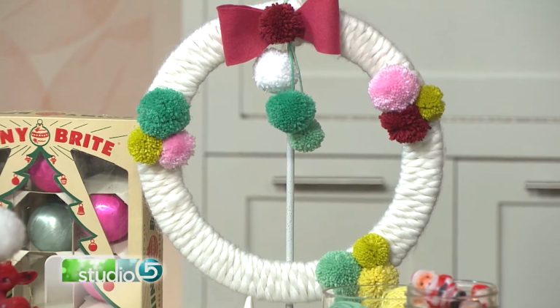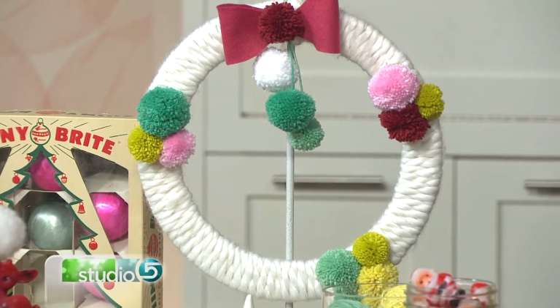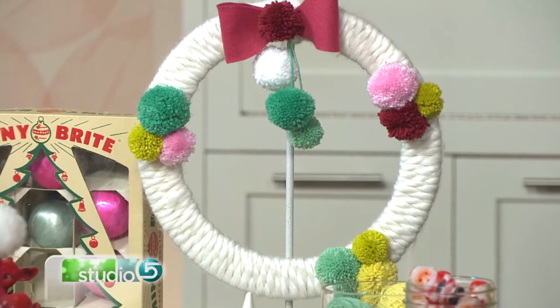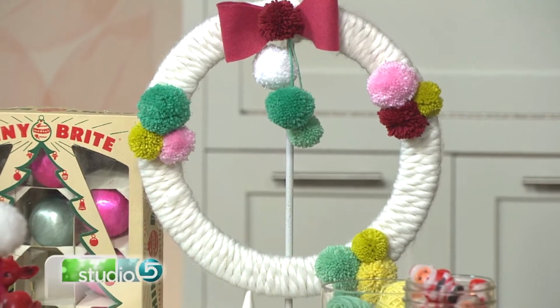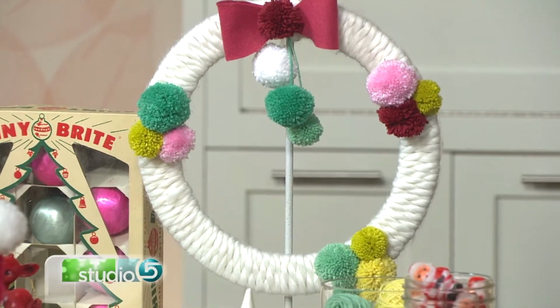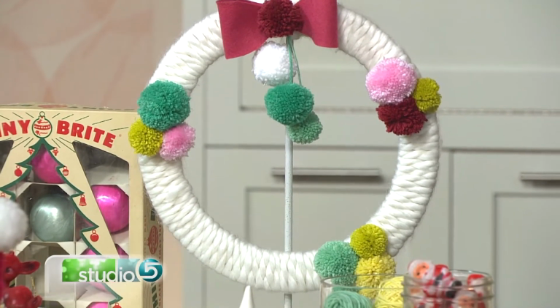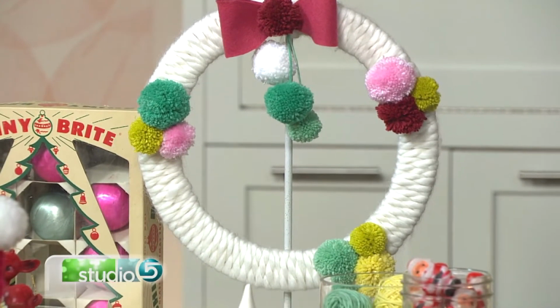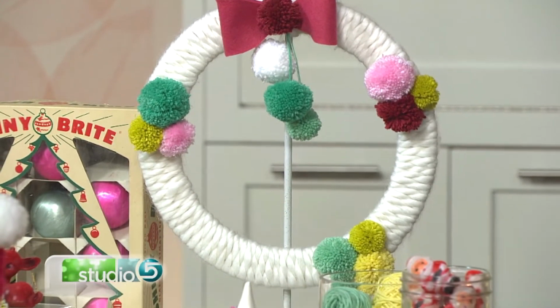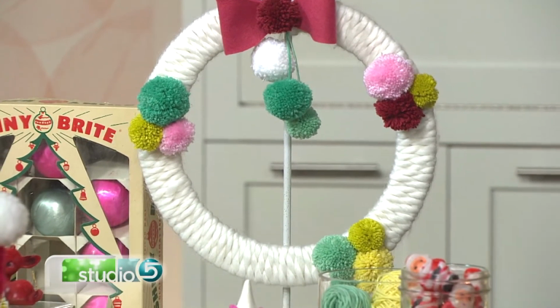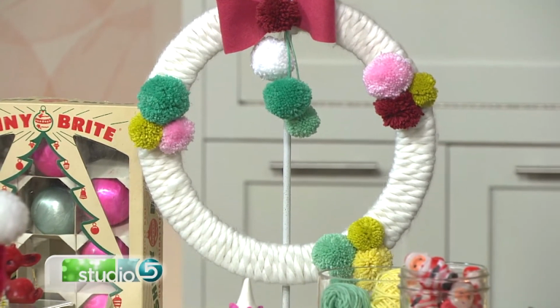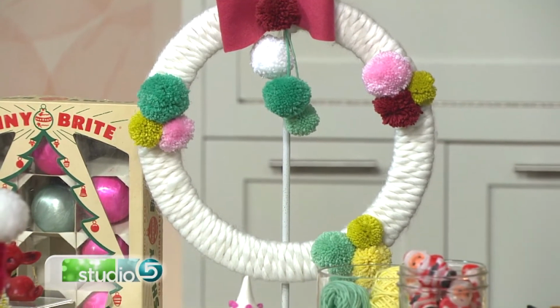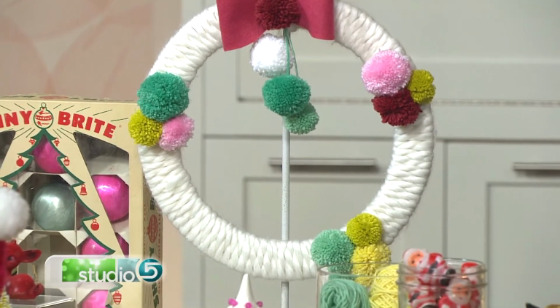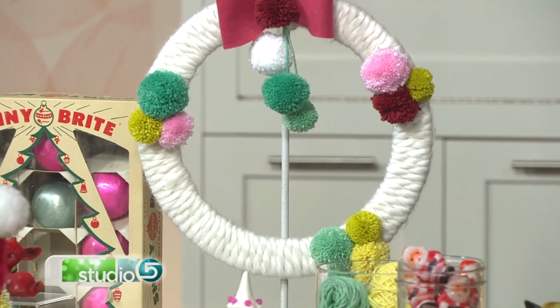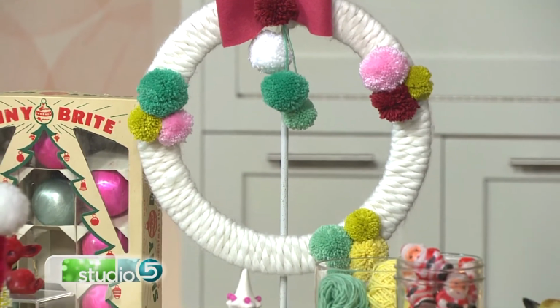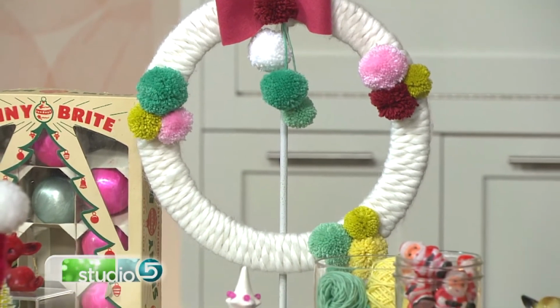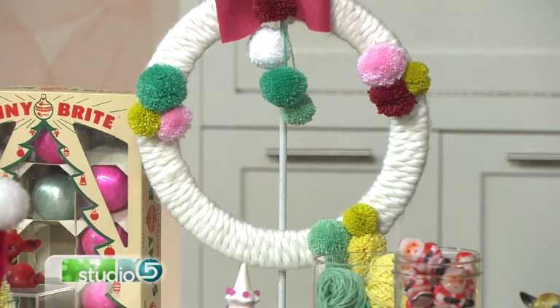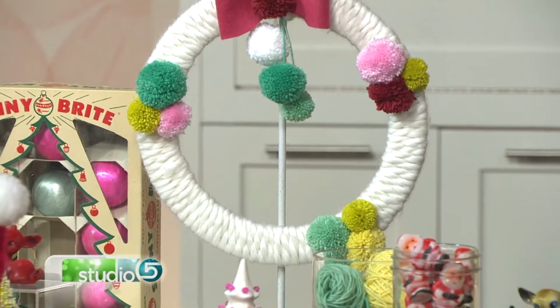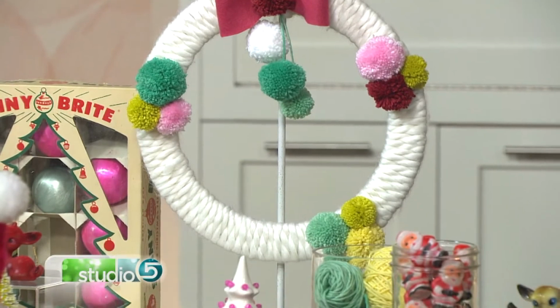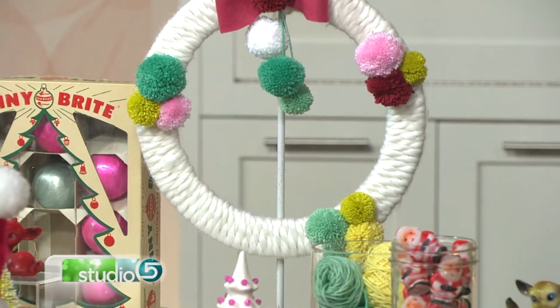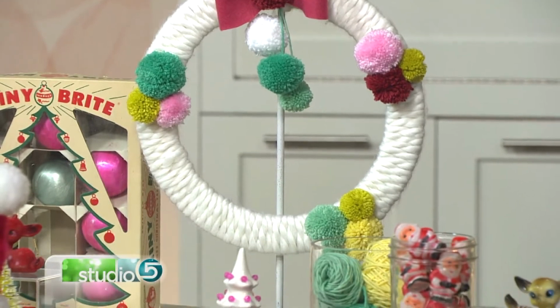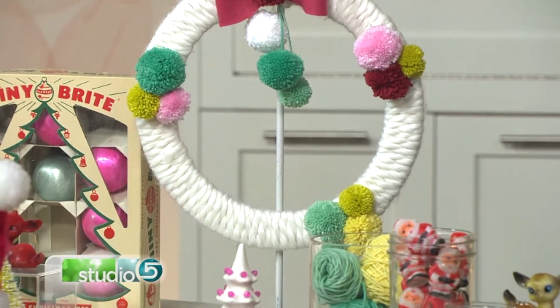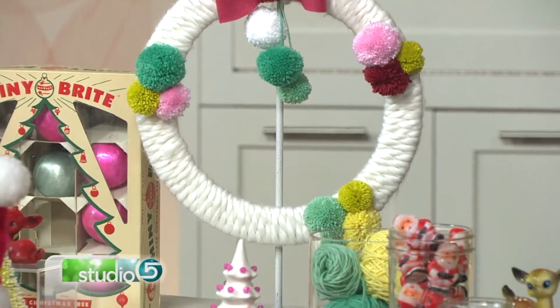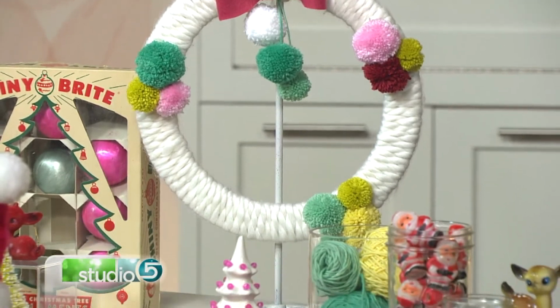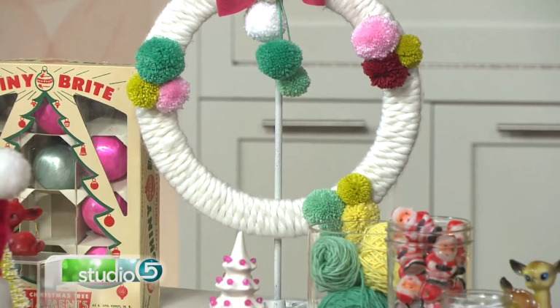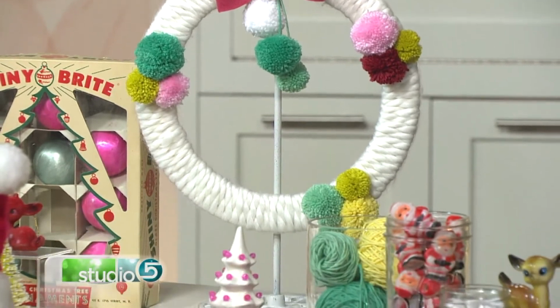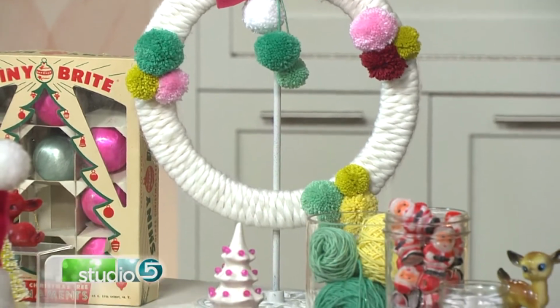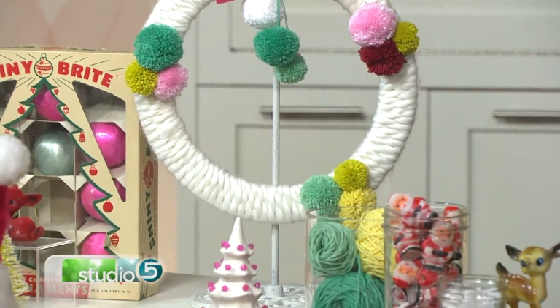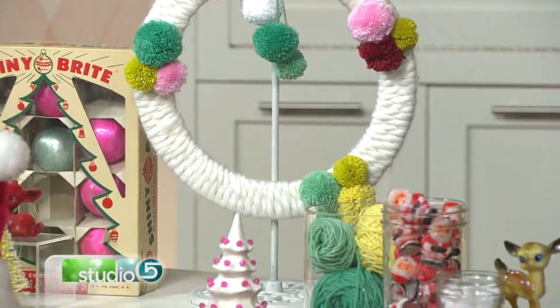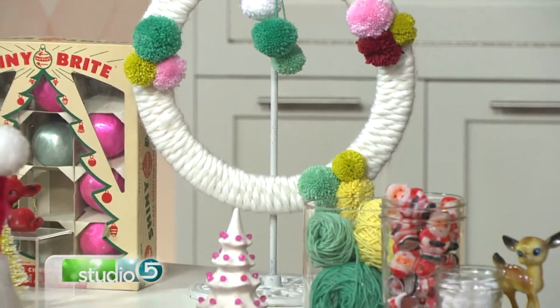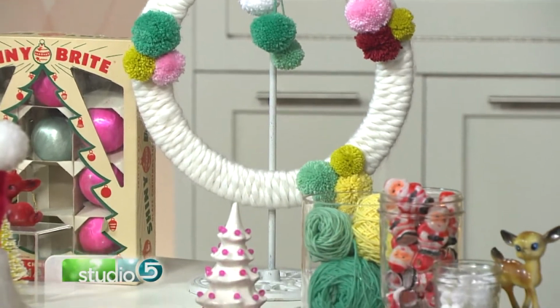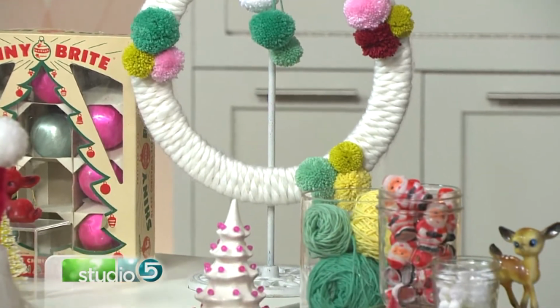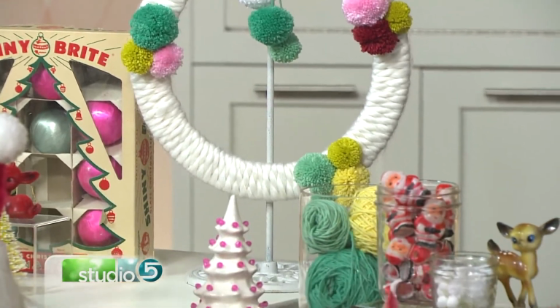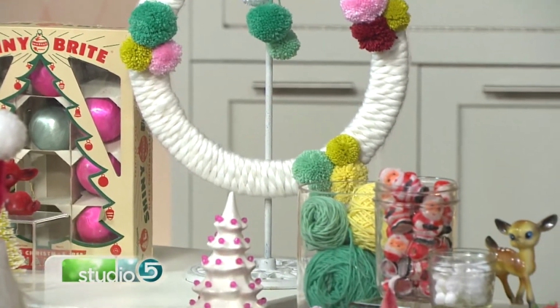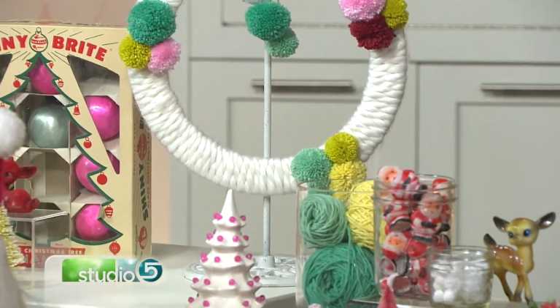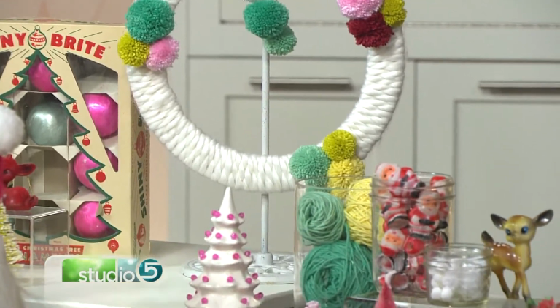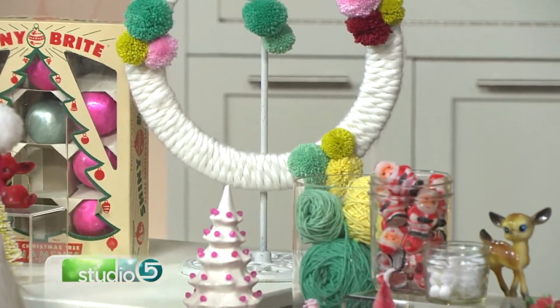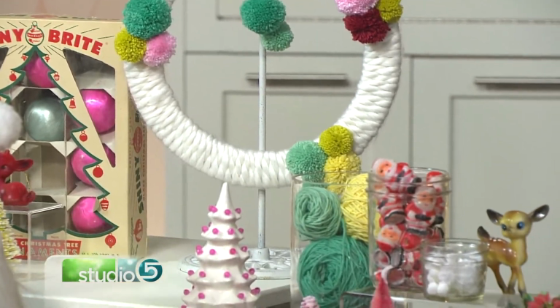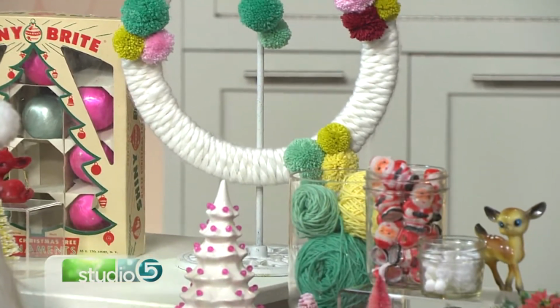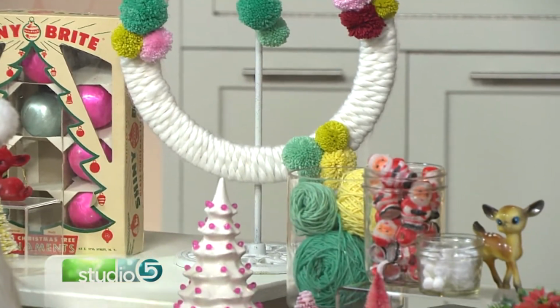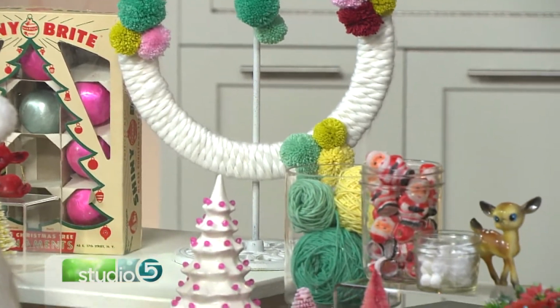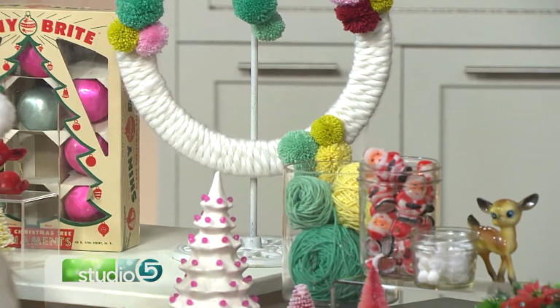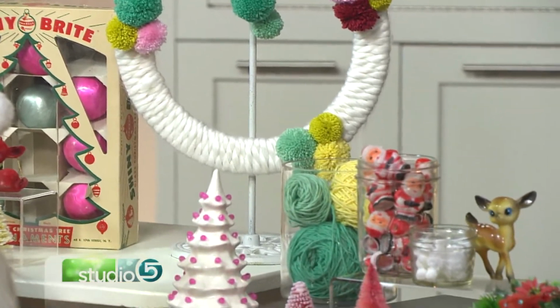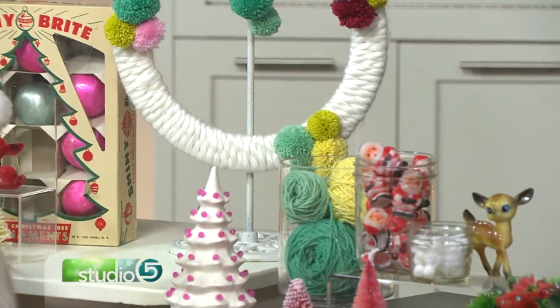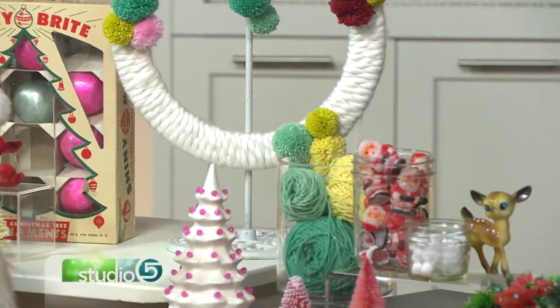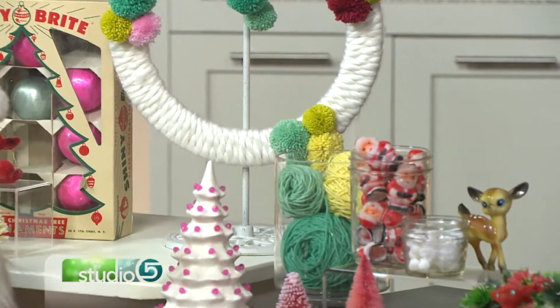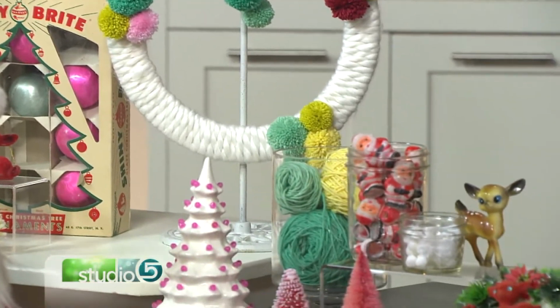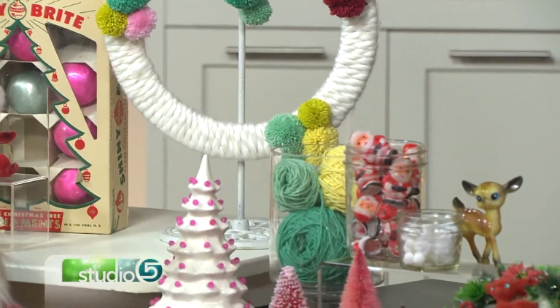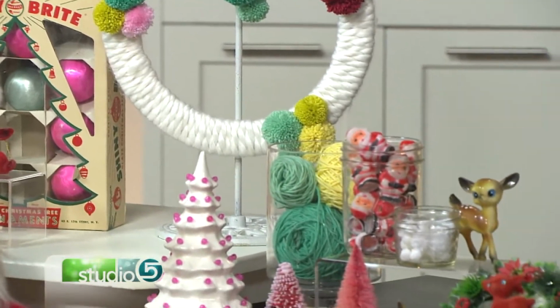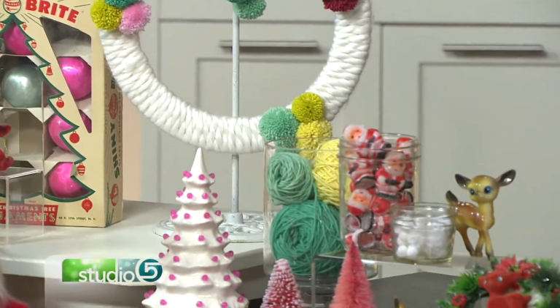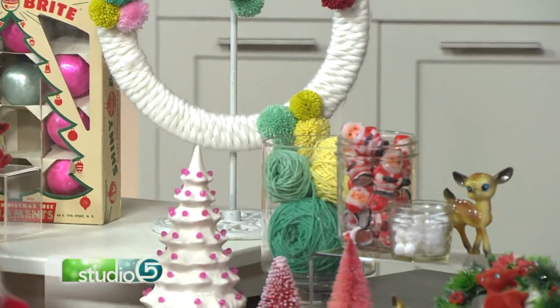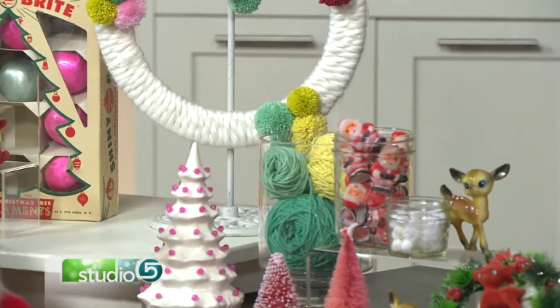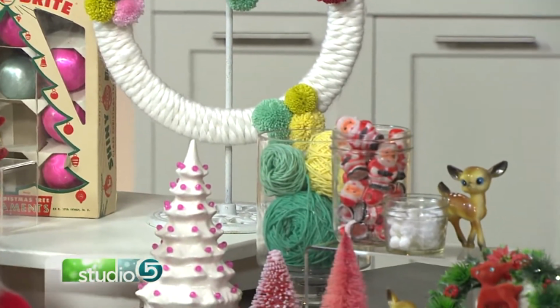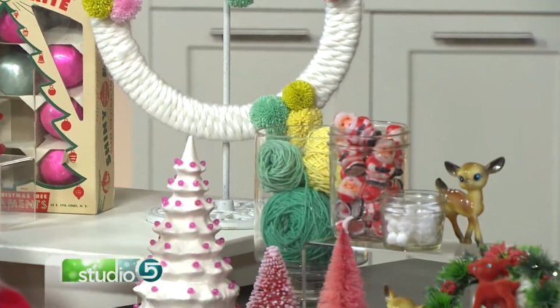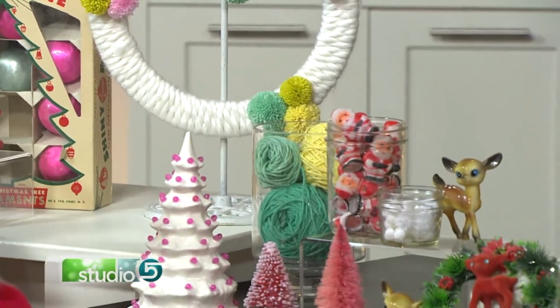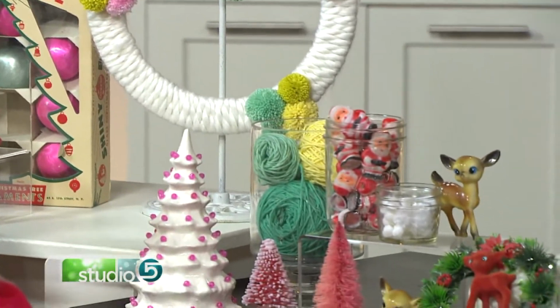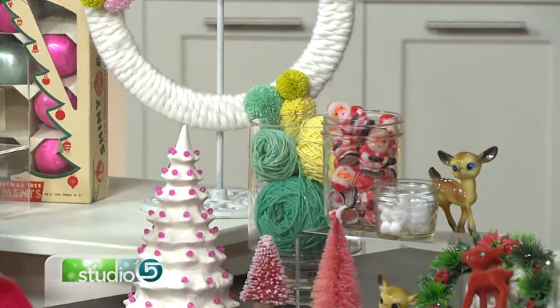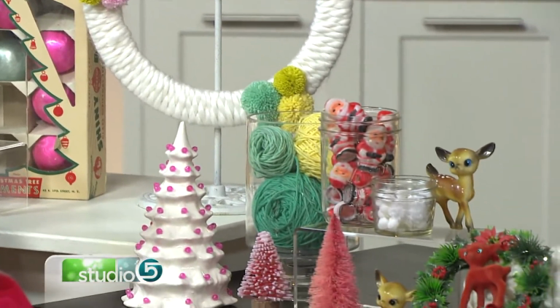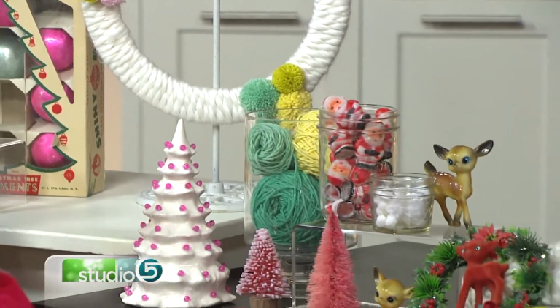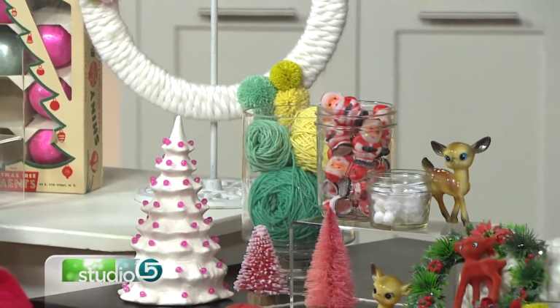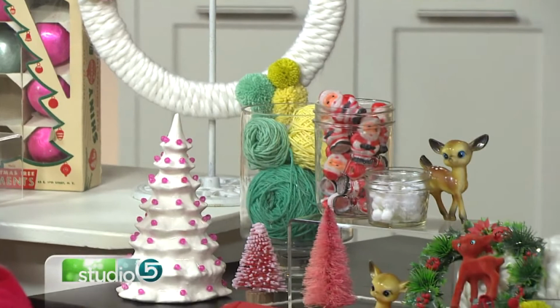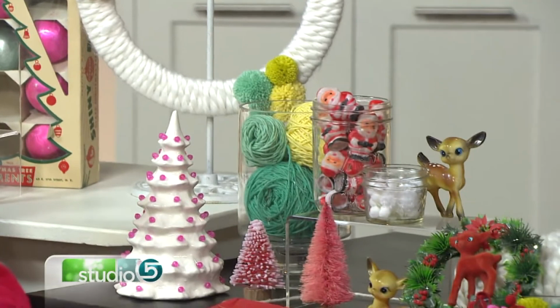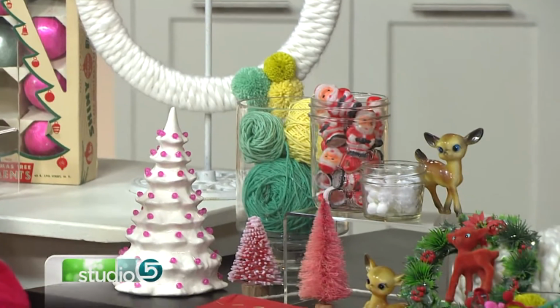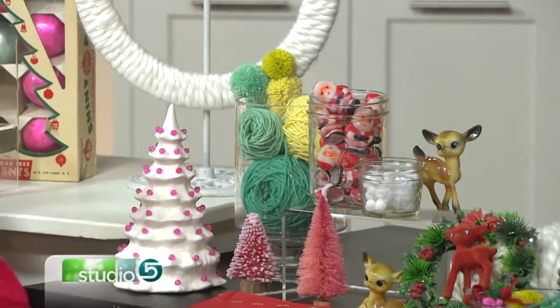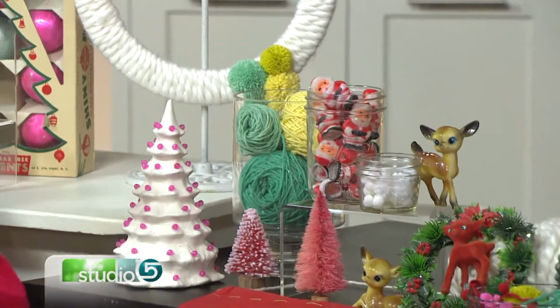I have a big white tree. That's kind of the focal point in our house, and then everything goes from there. We're going to play a little game today: Christmas Then, Christmas Now.